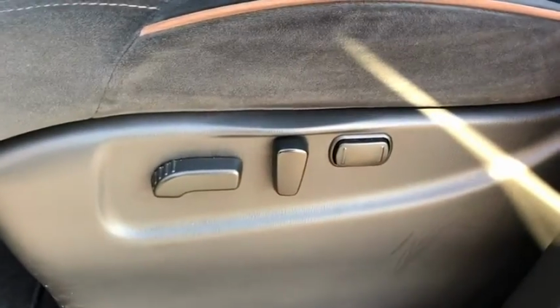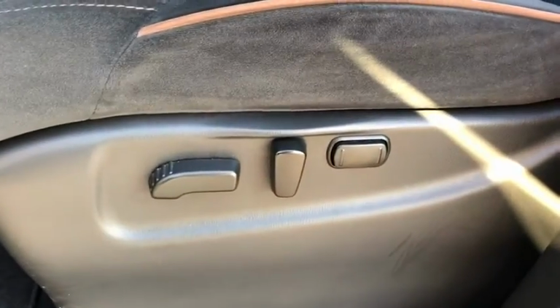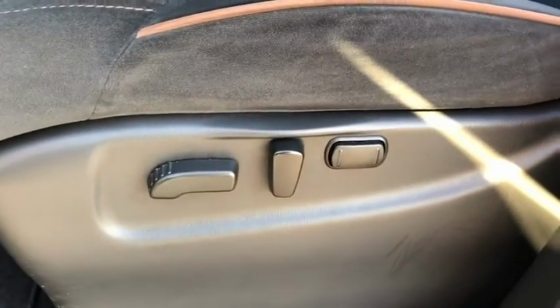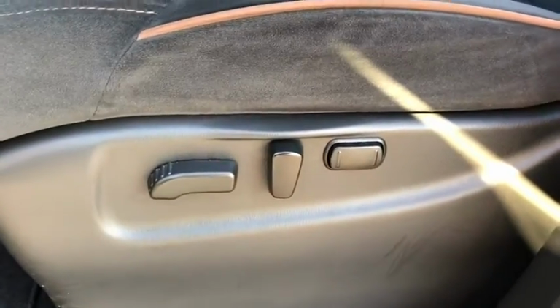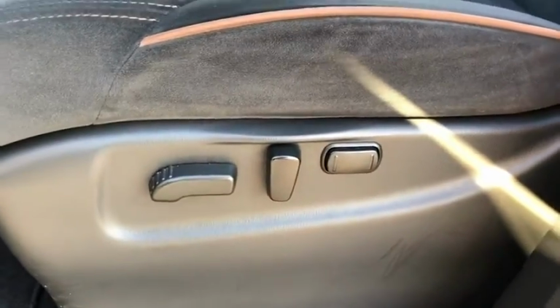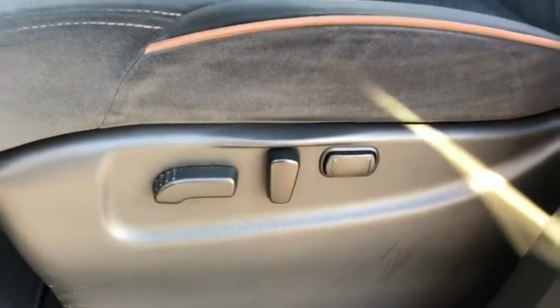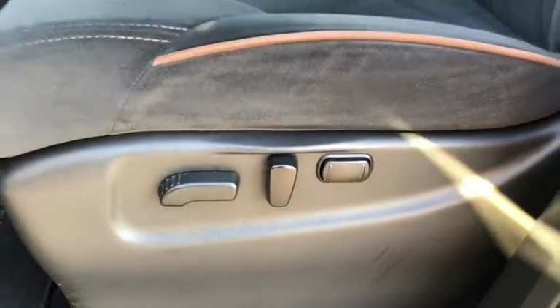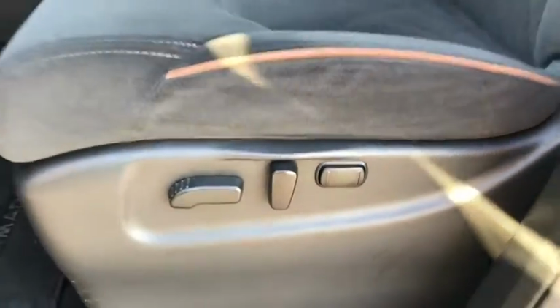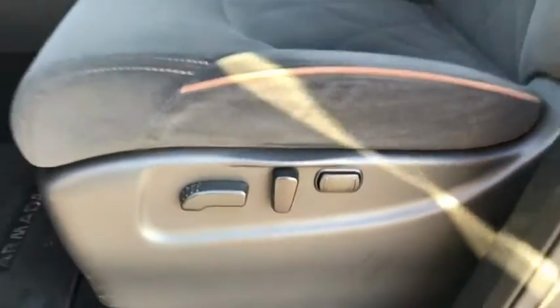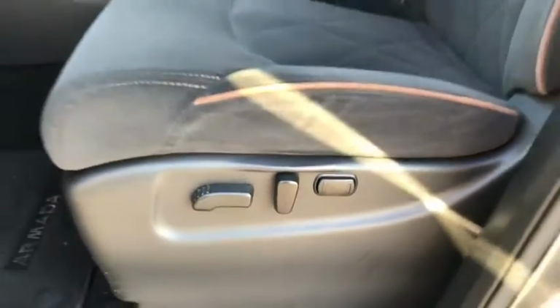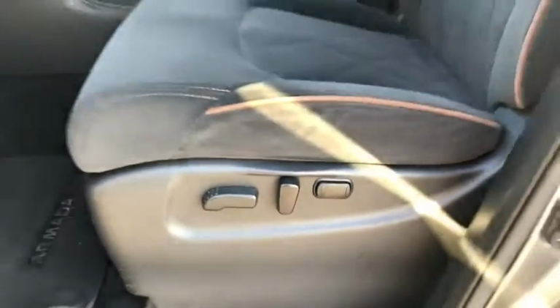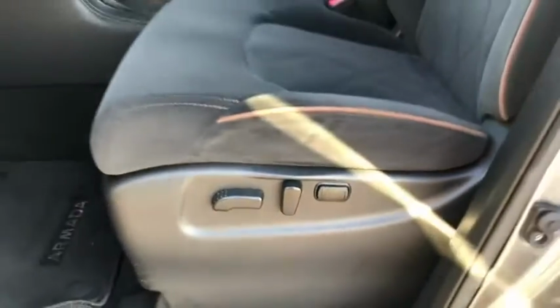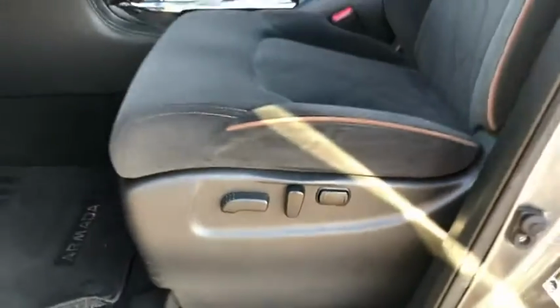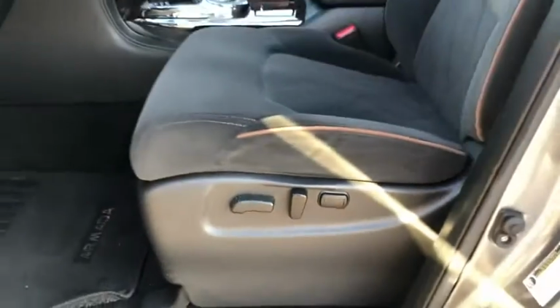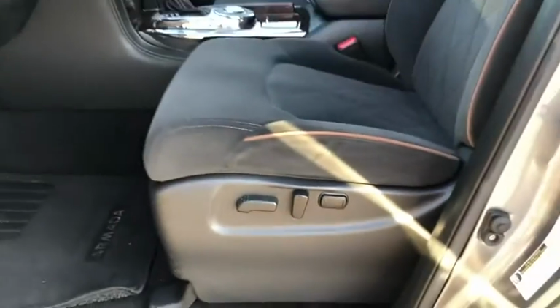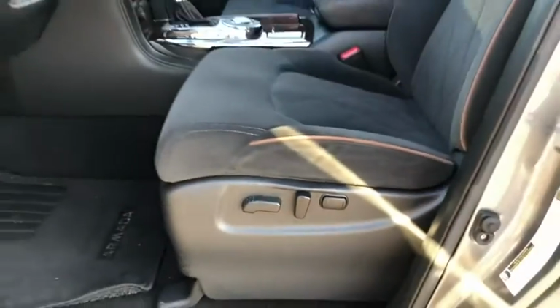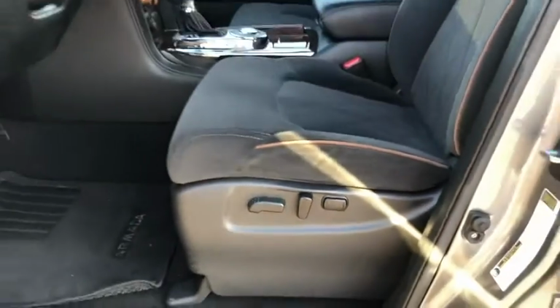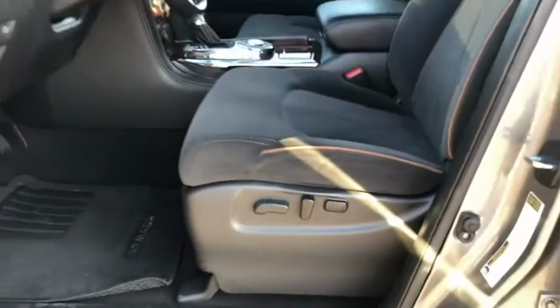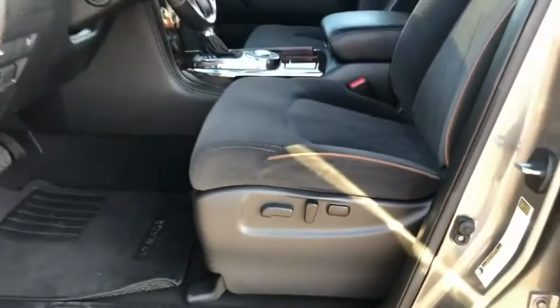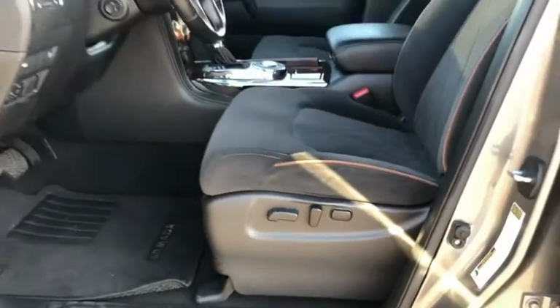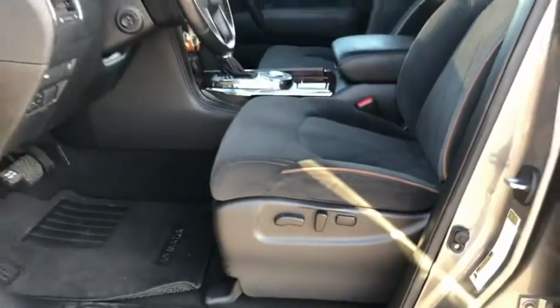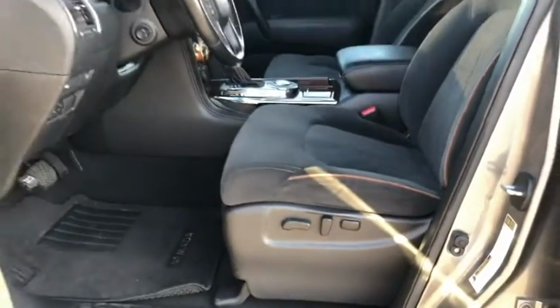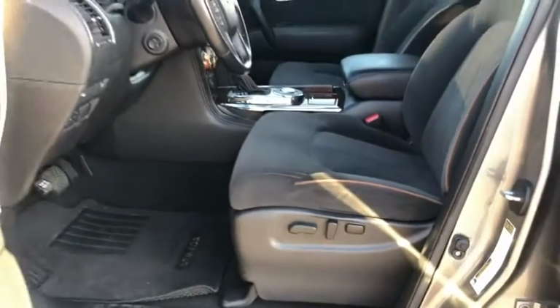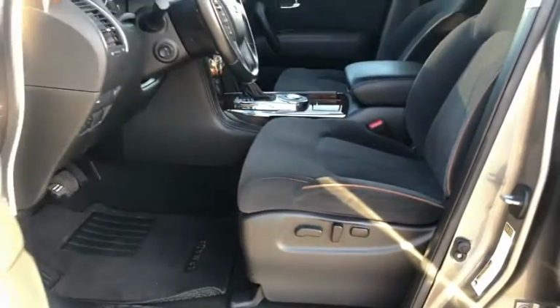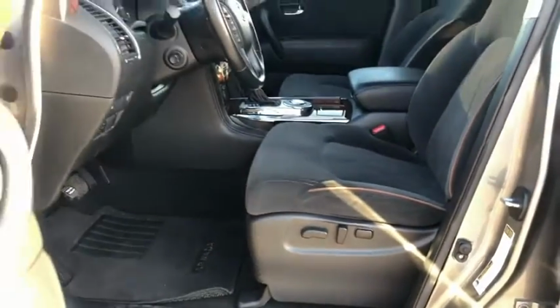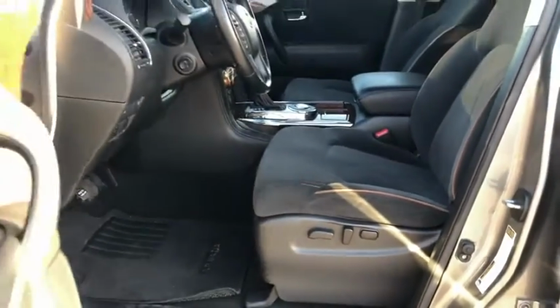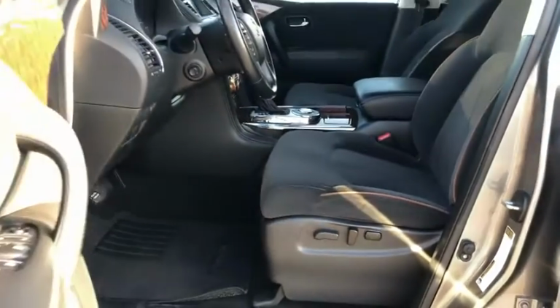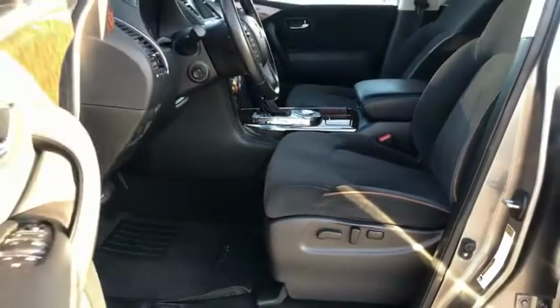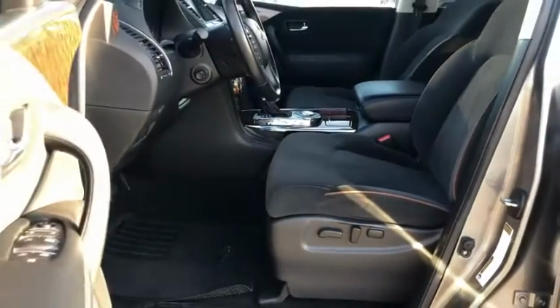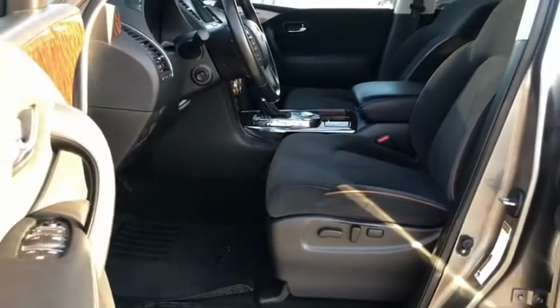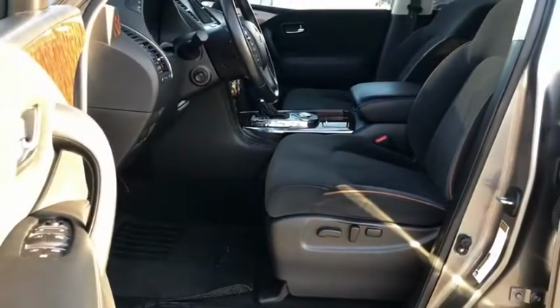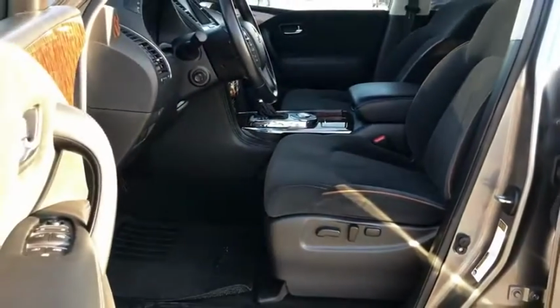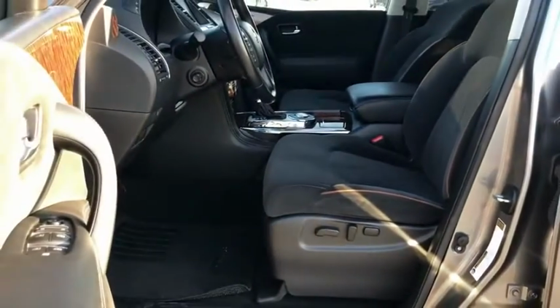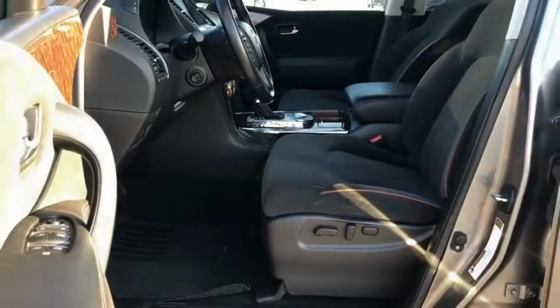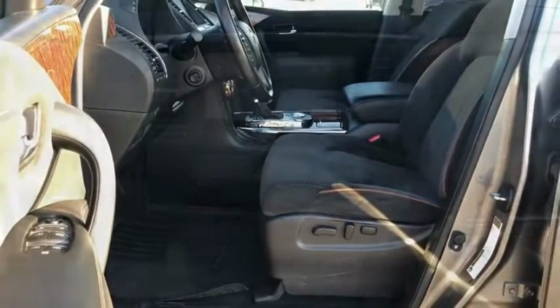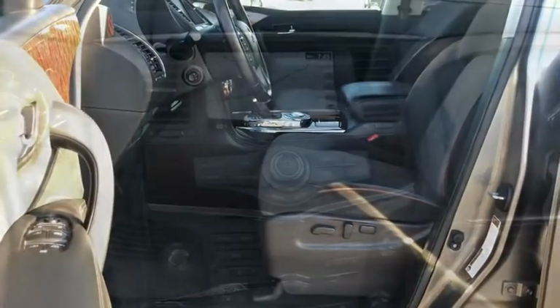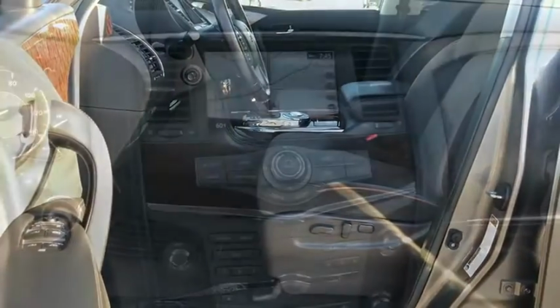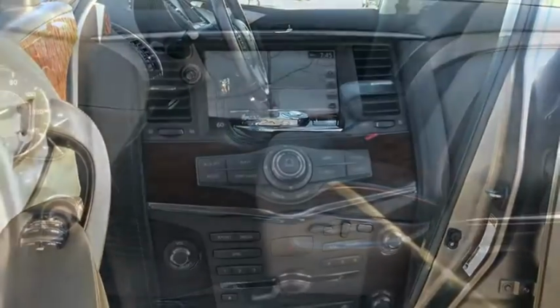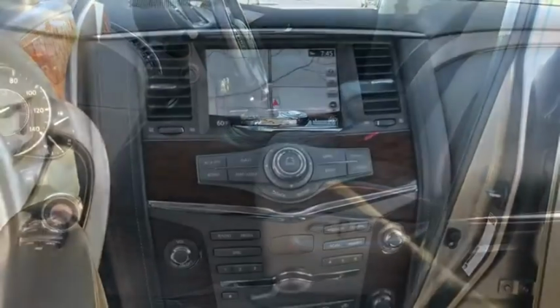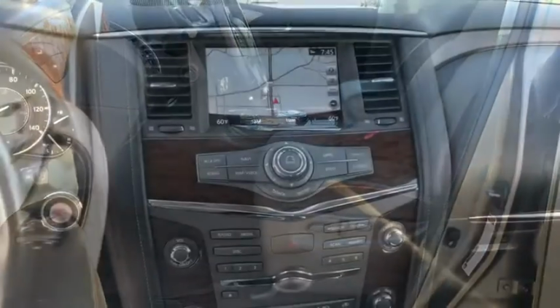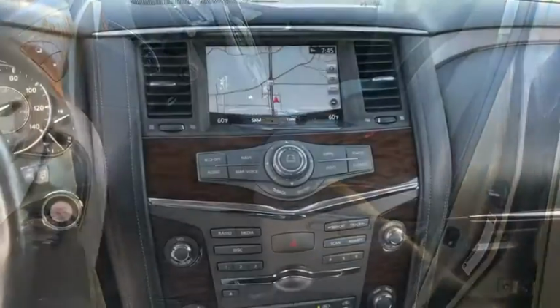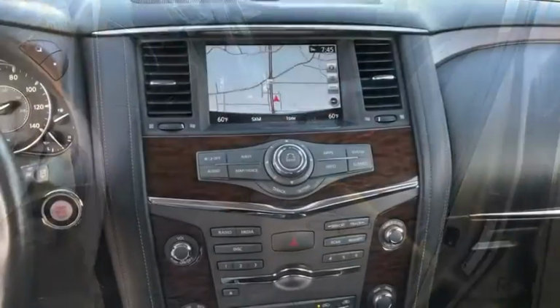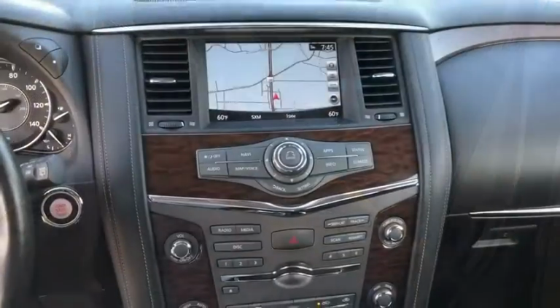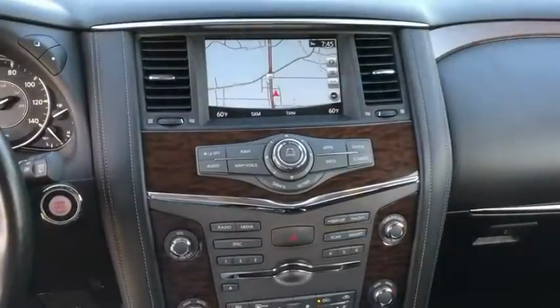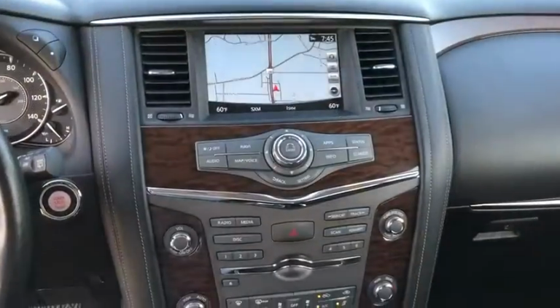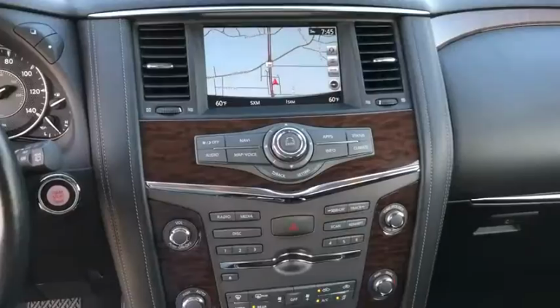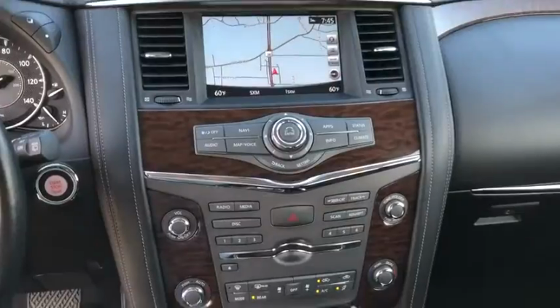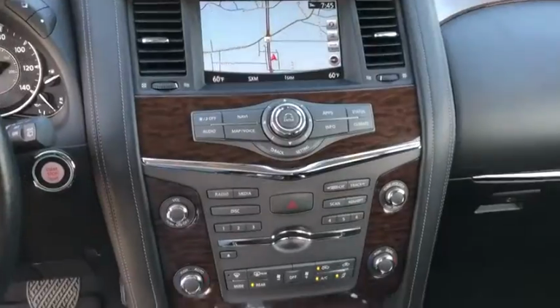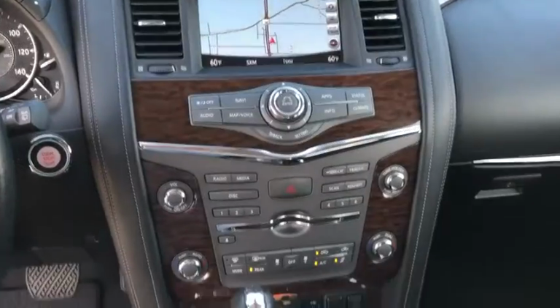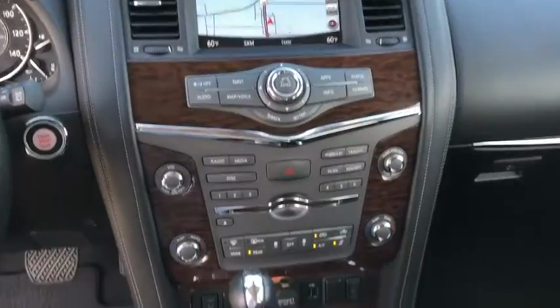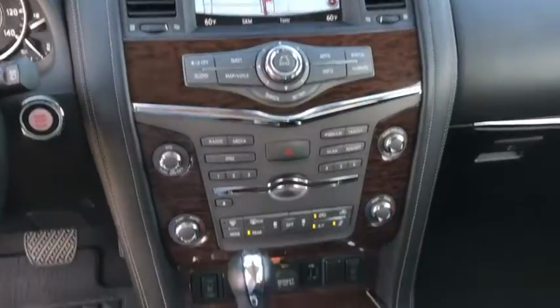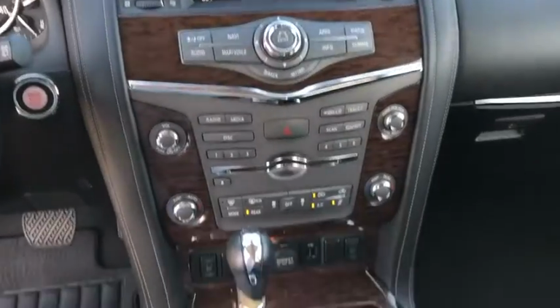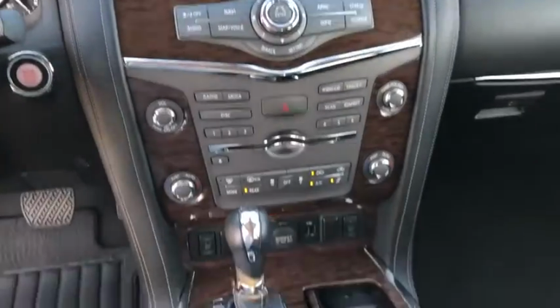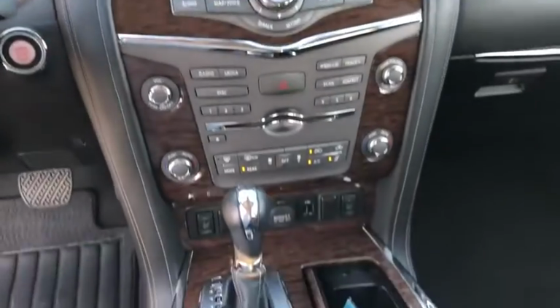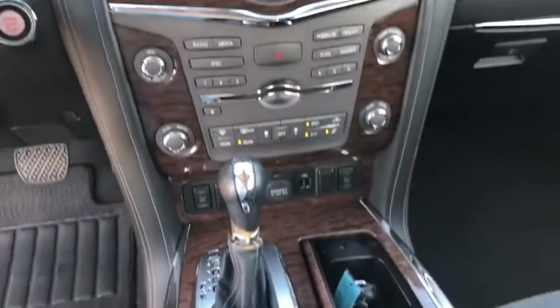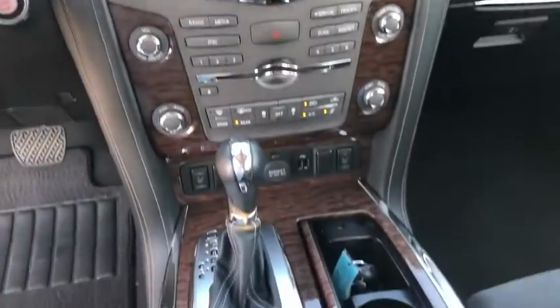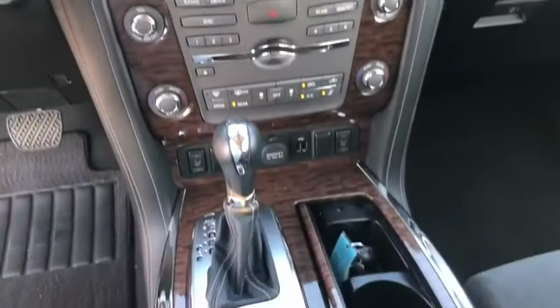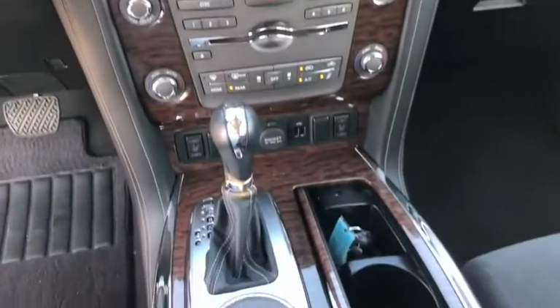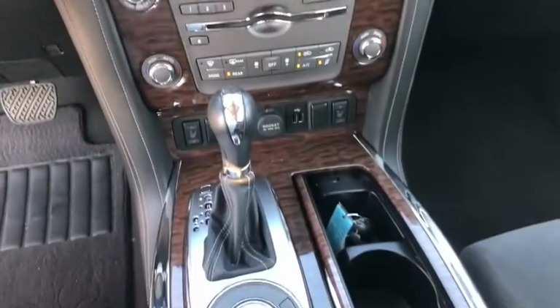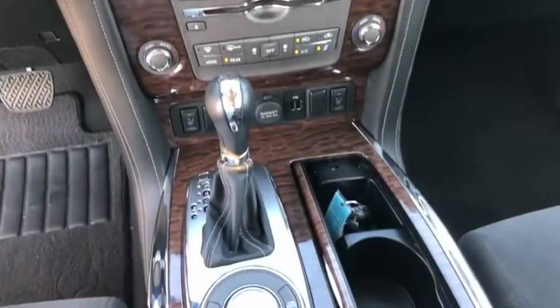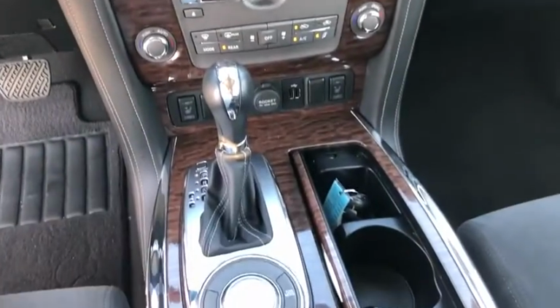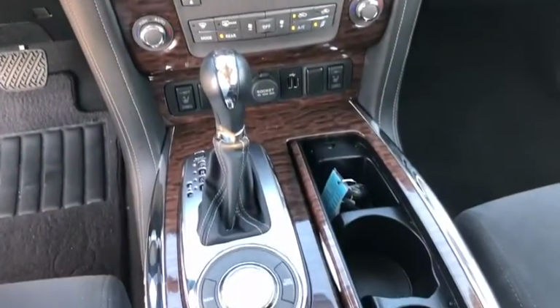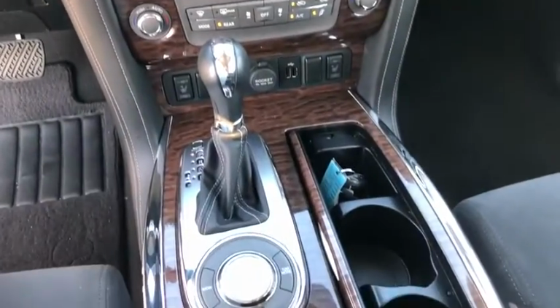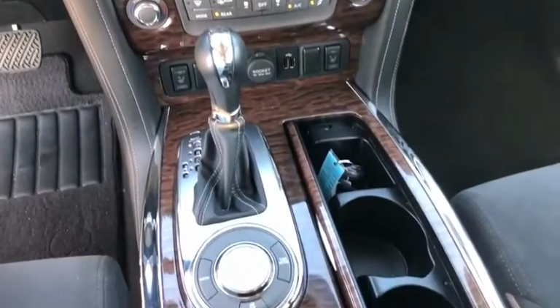Keyless start, four-wheel disc brakes, aluminum wheels, cruise control, rear defrost, premium sound system.